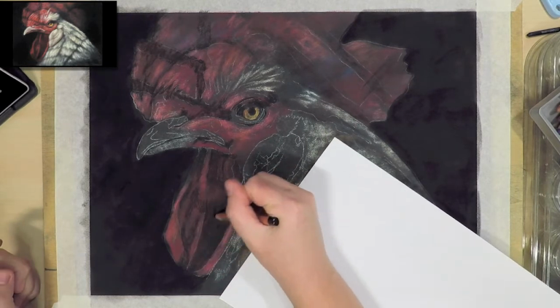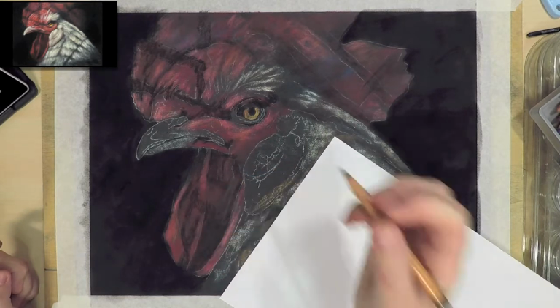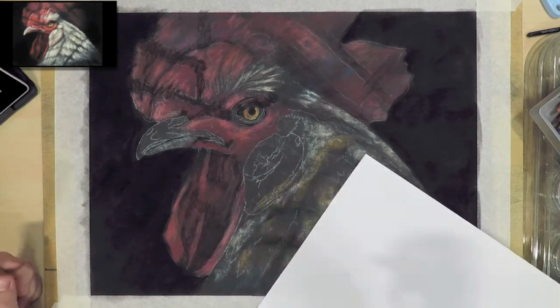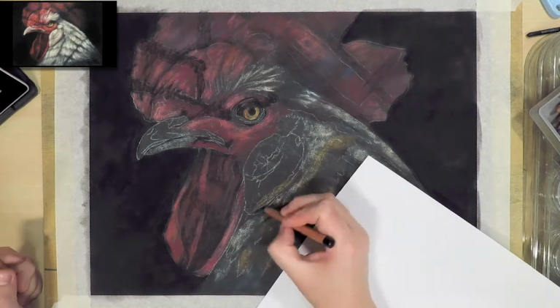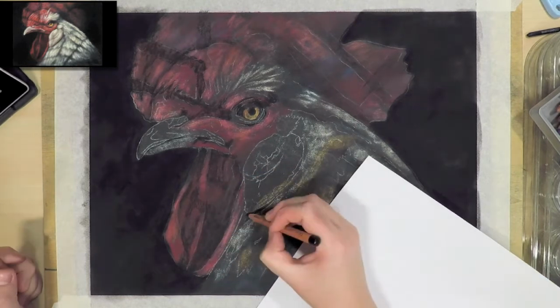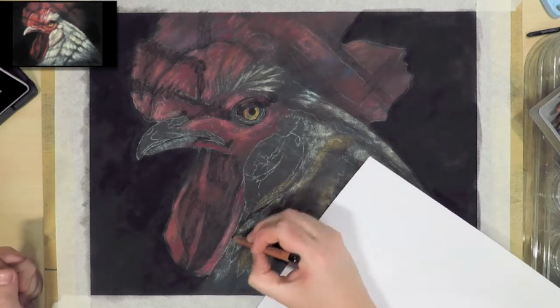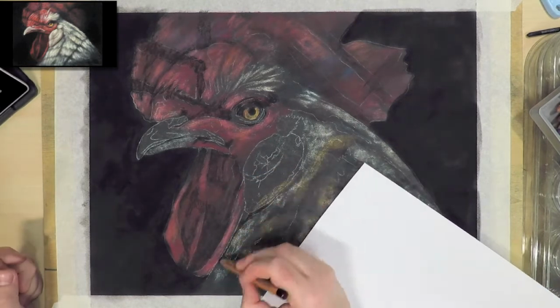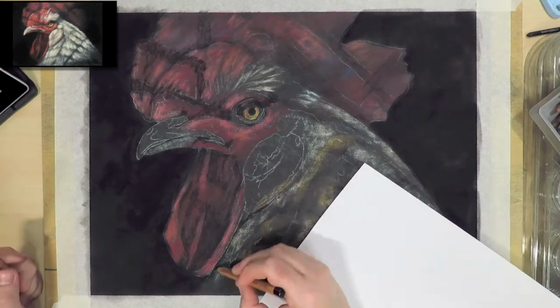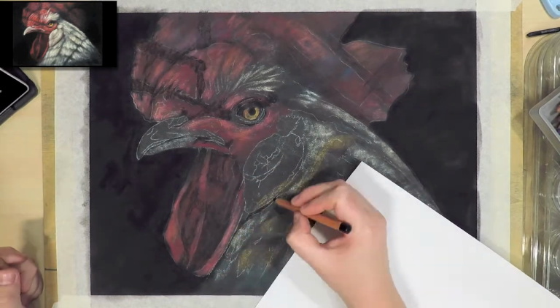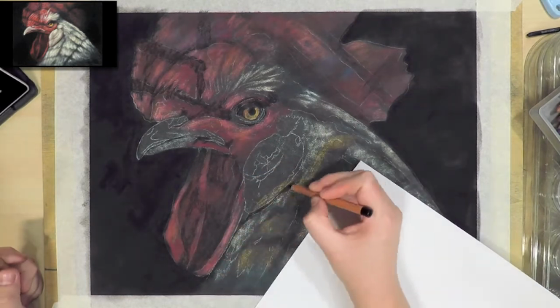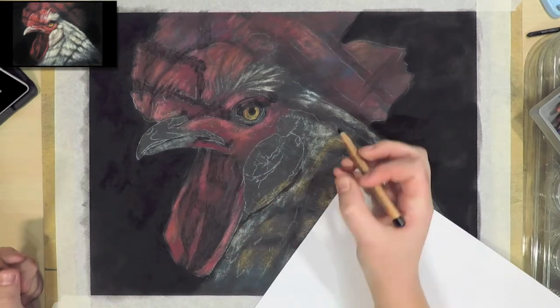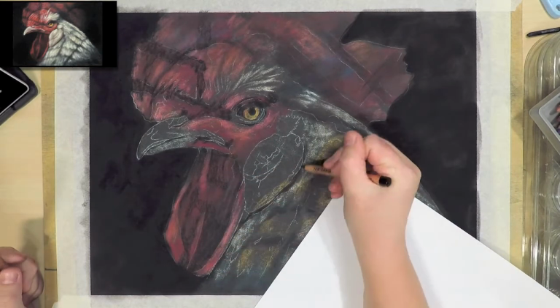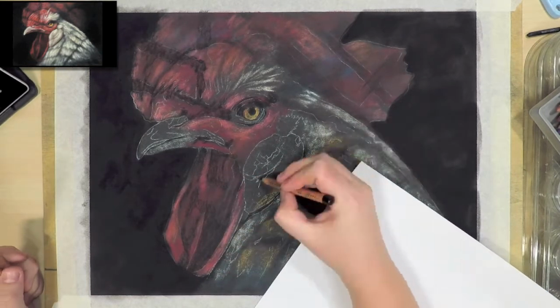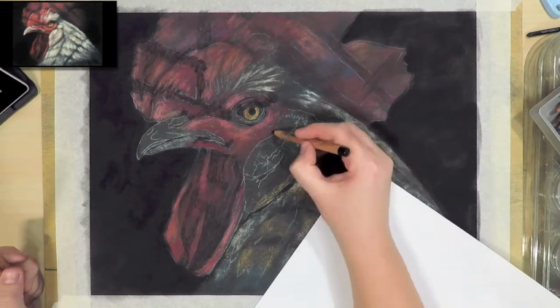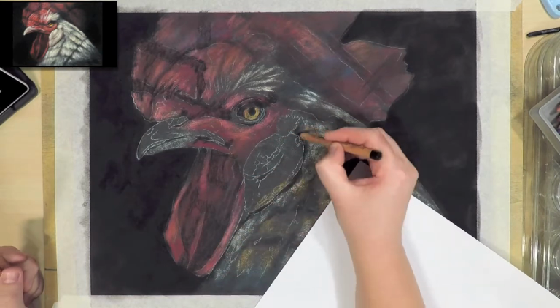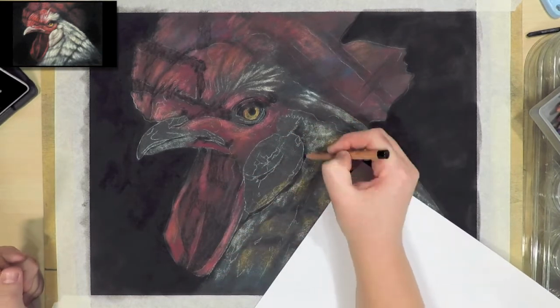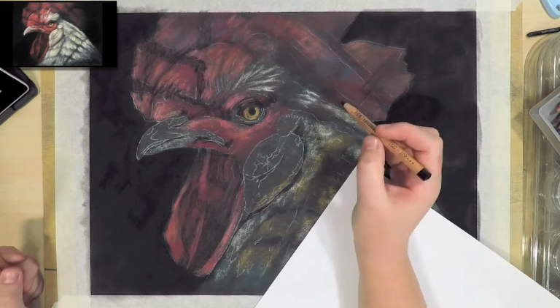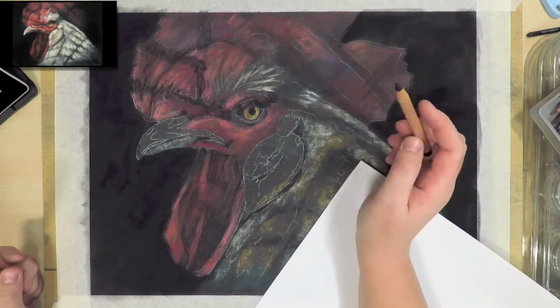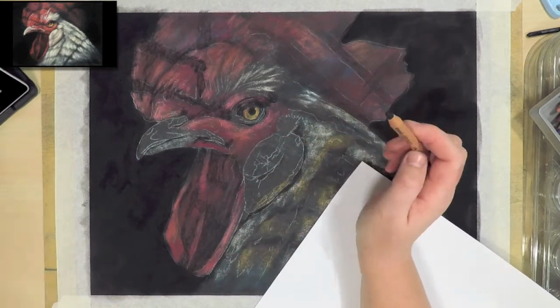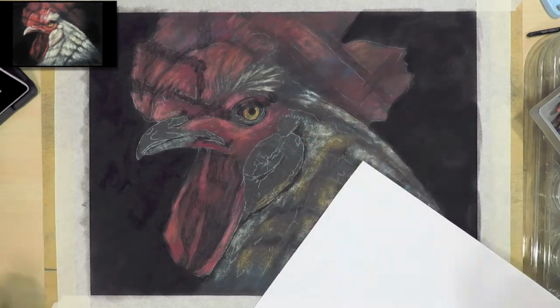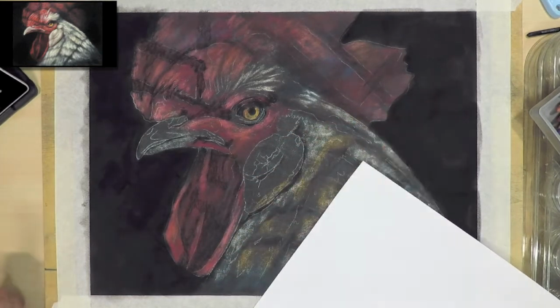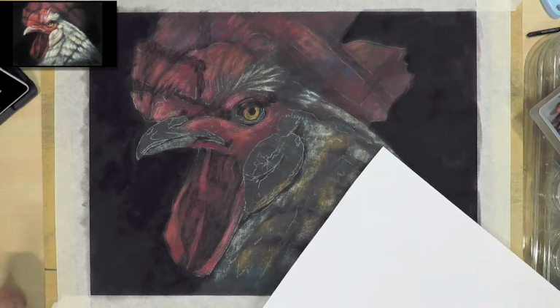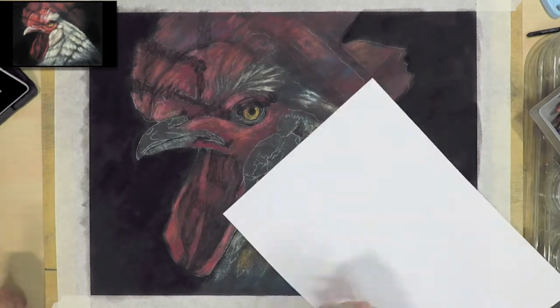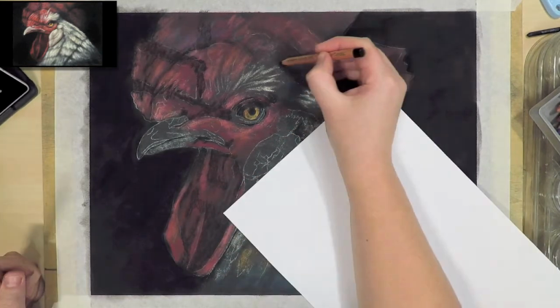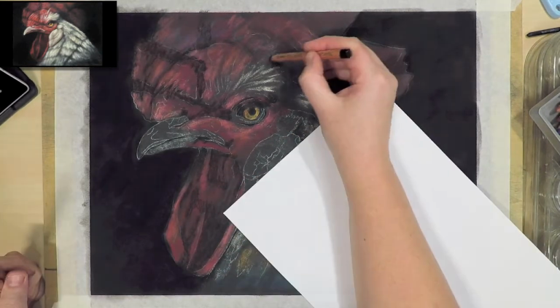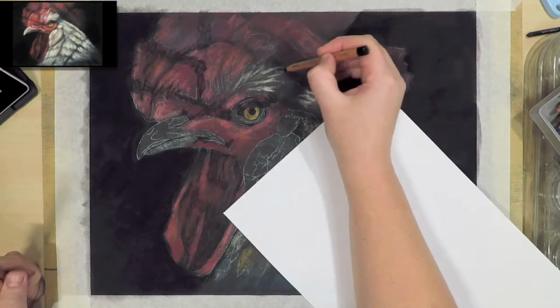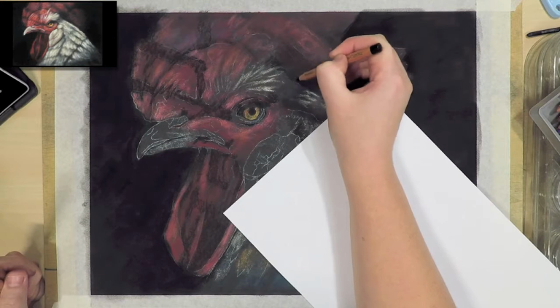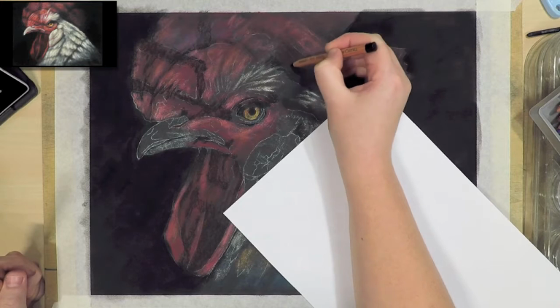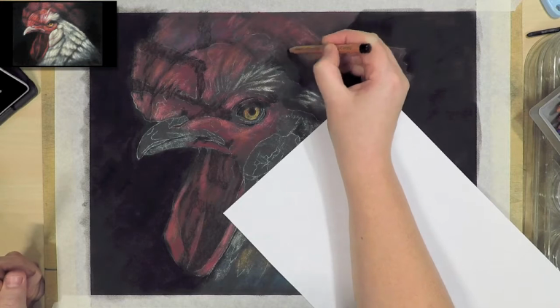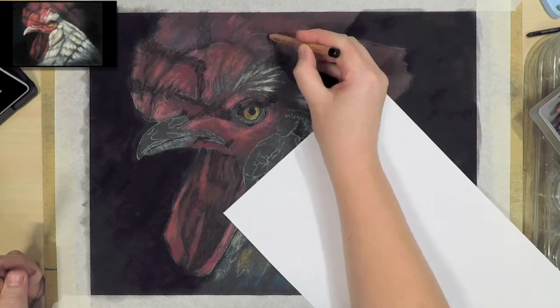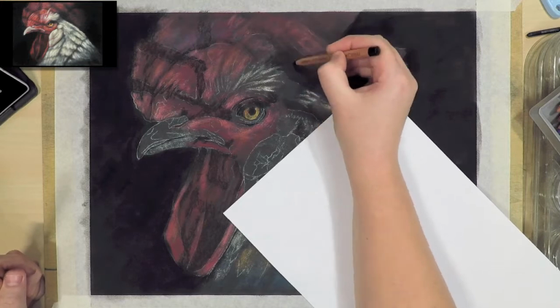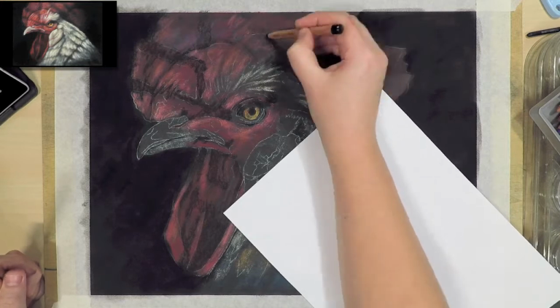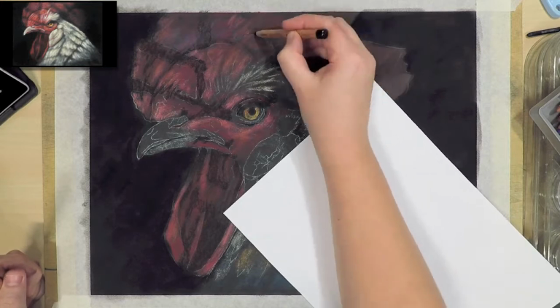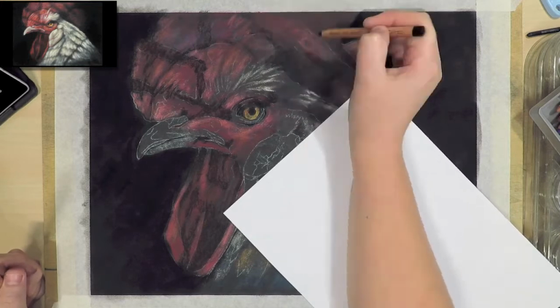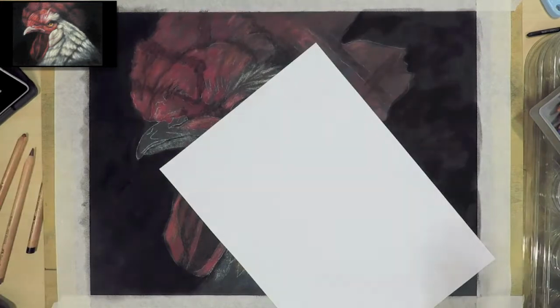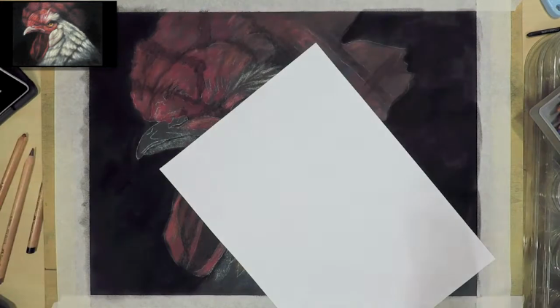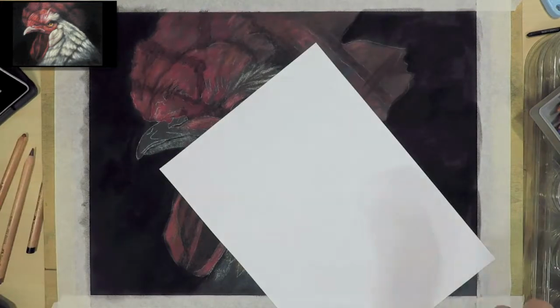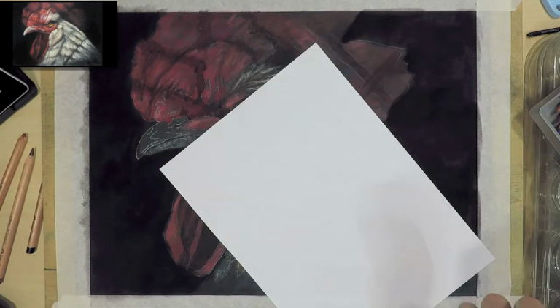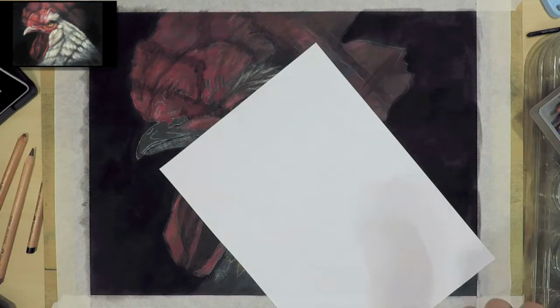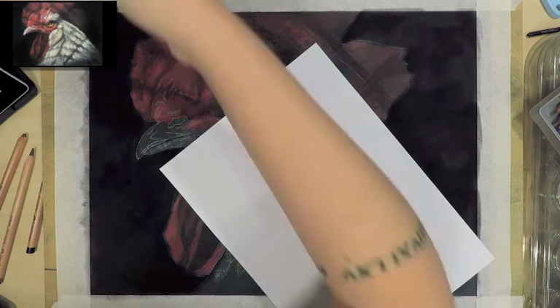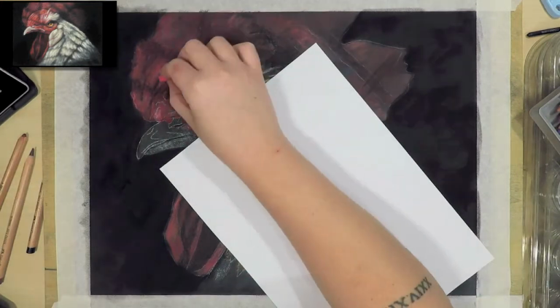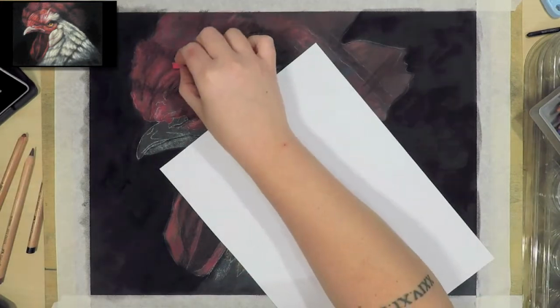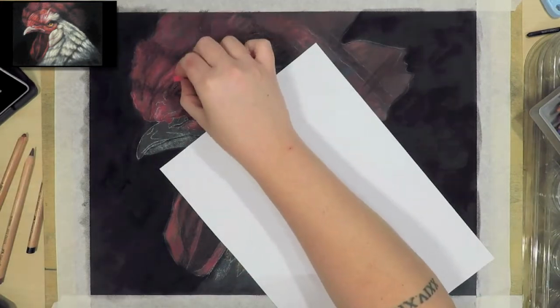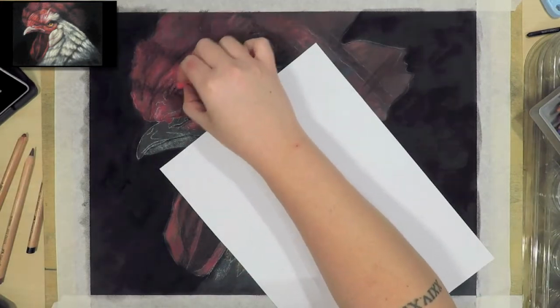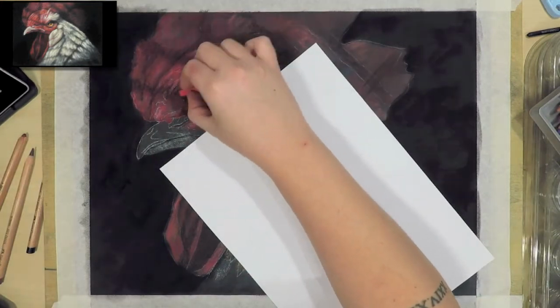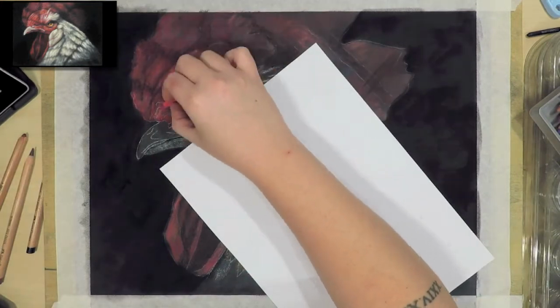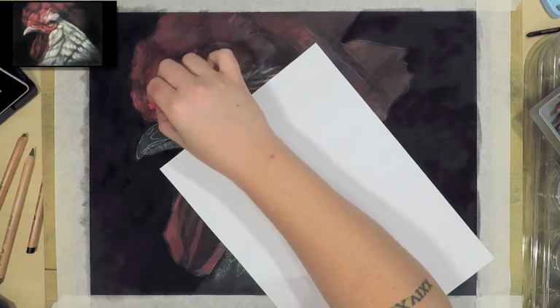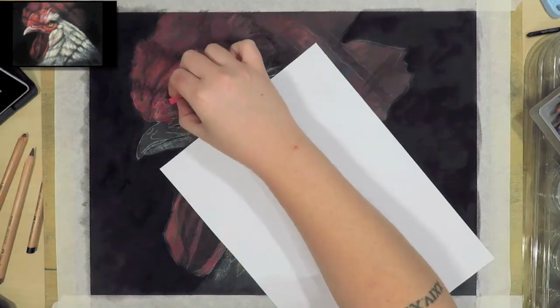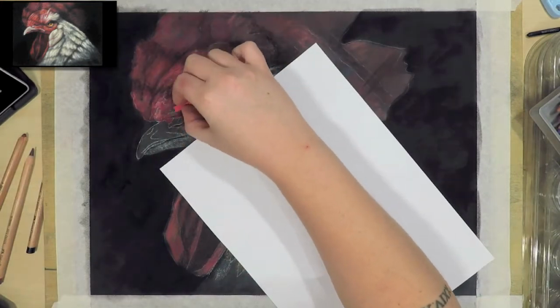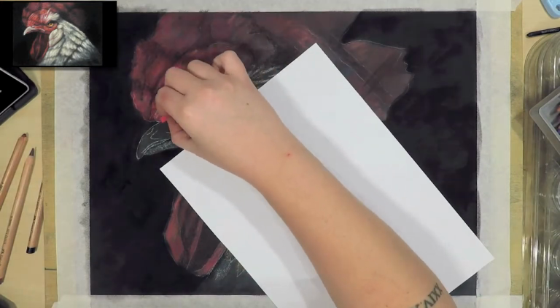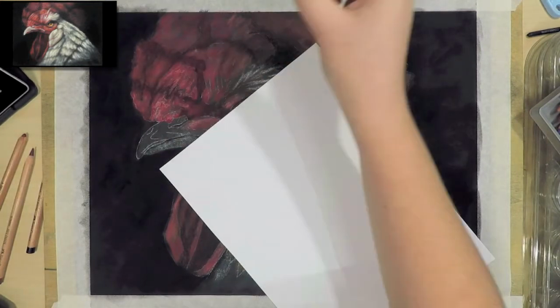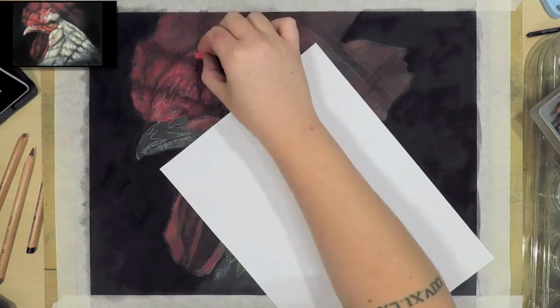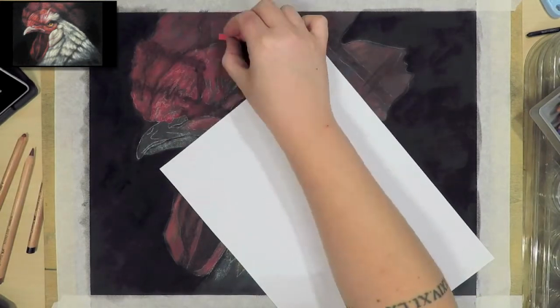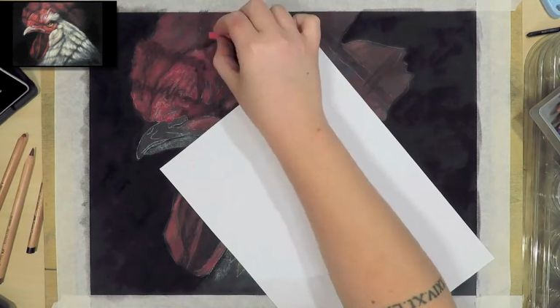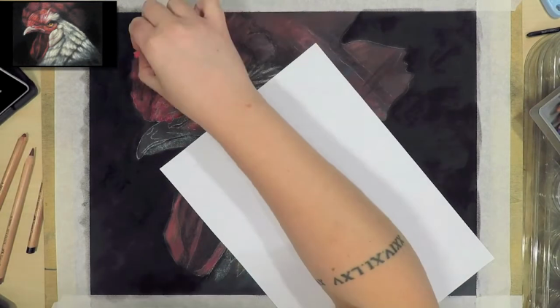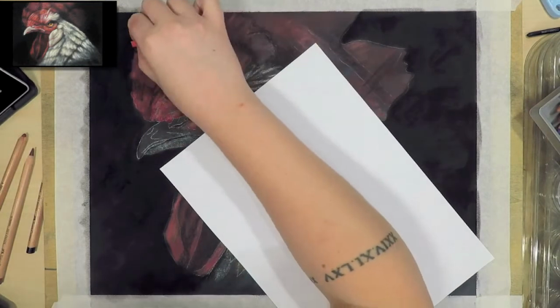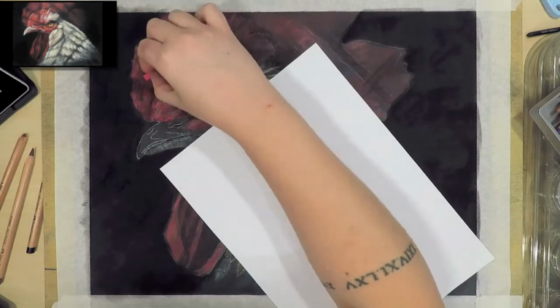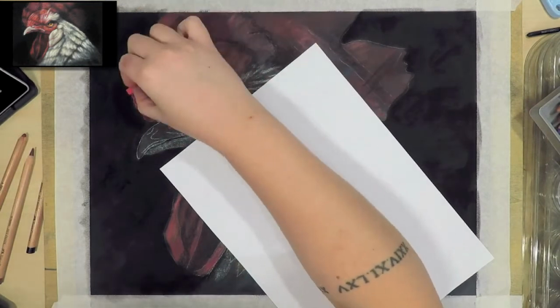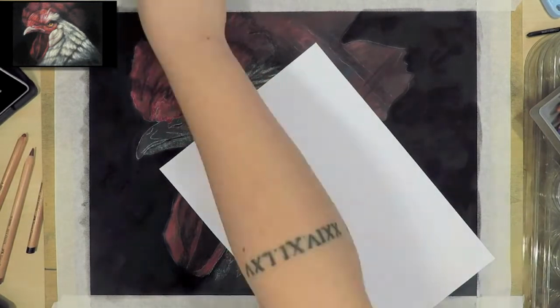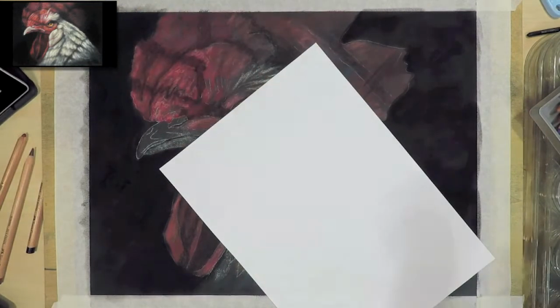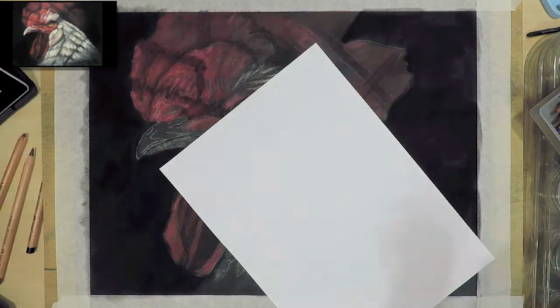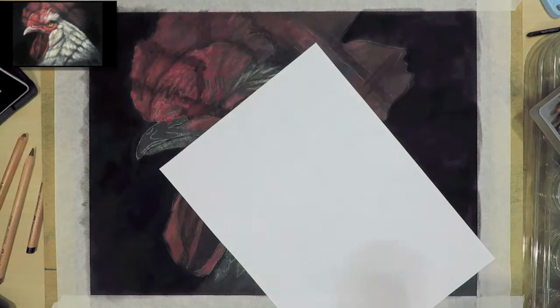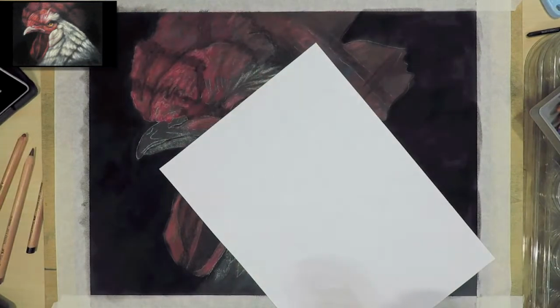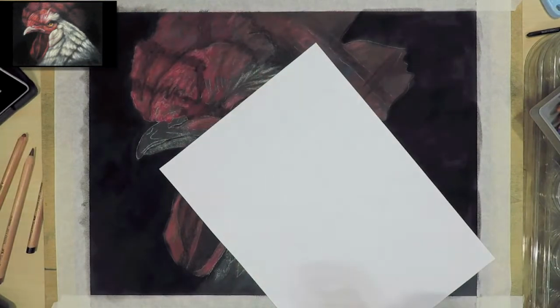The paper under my hand is just regular printer paper to stop my hand from smudging the artwork. Sometimes I use glassine but it doesn't really matter.